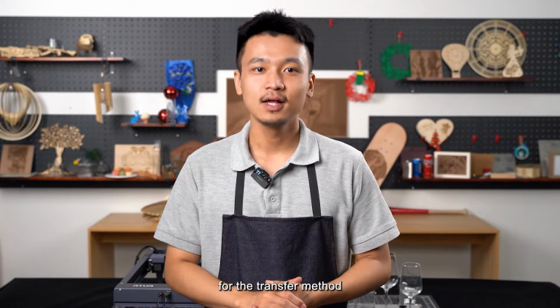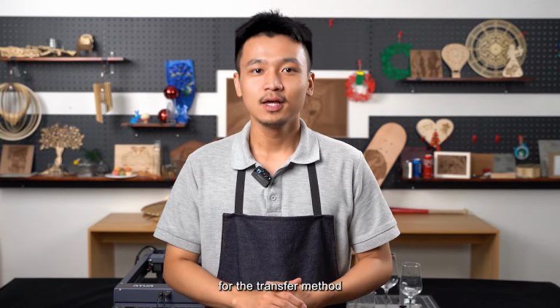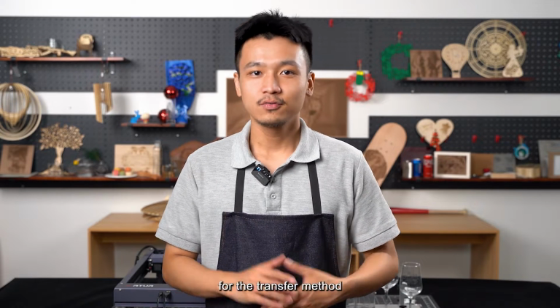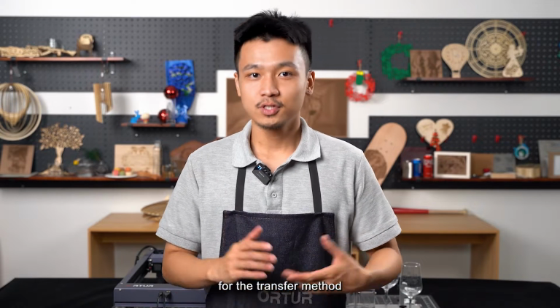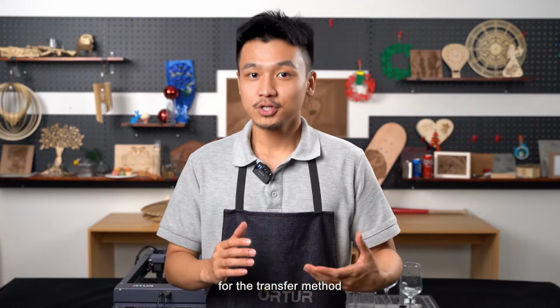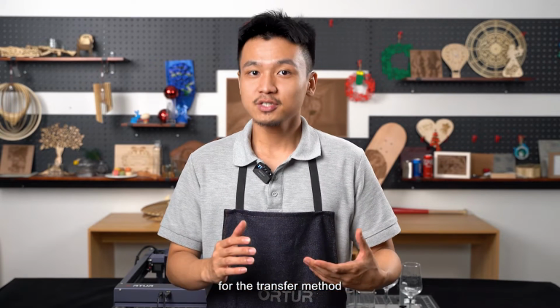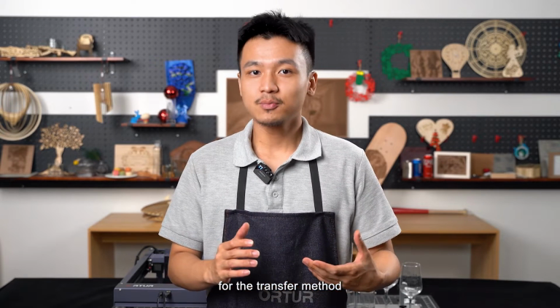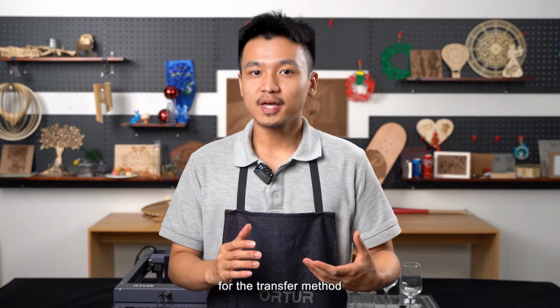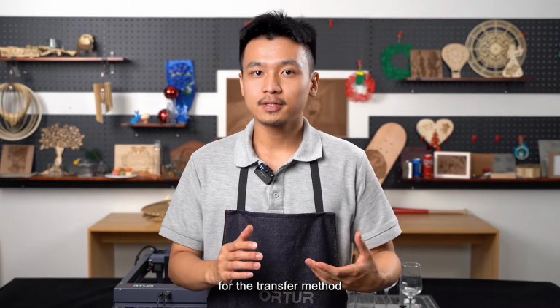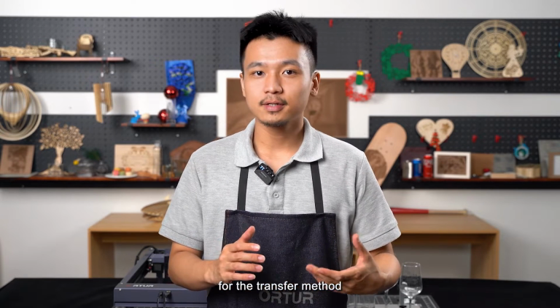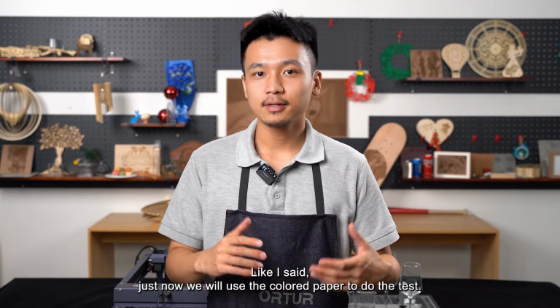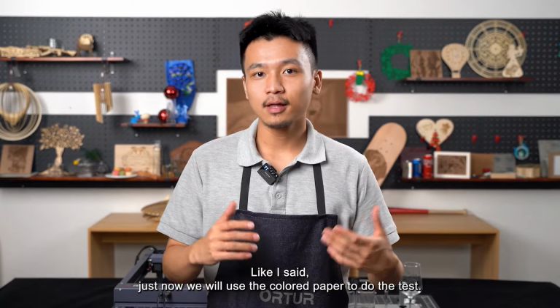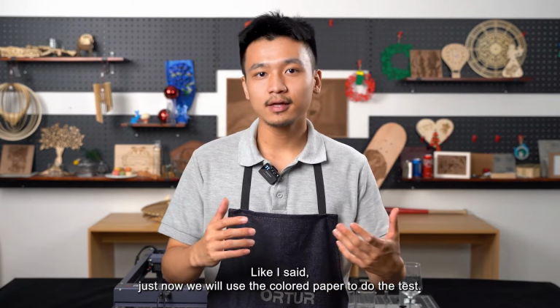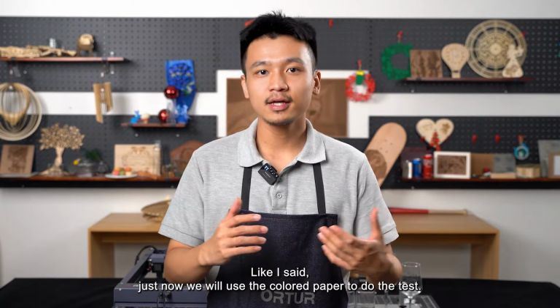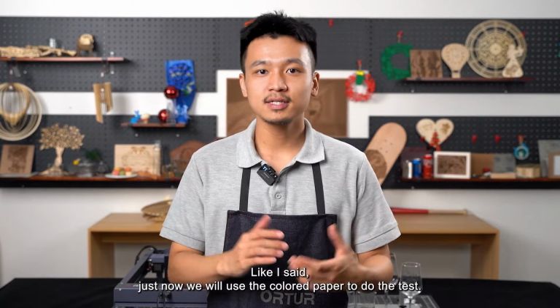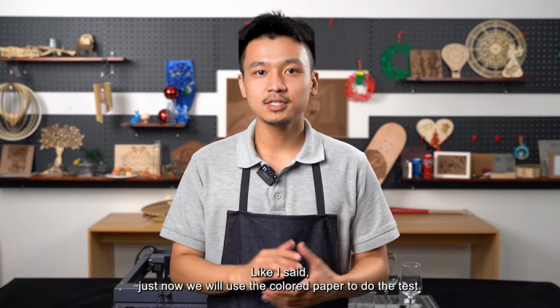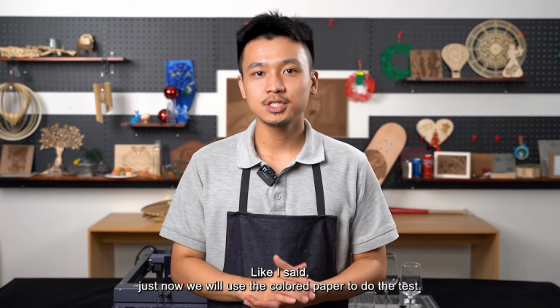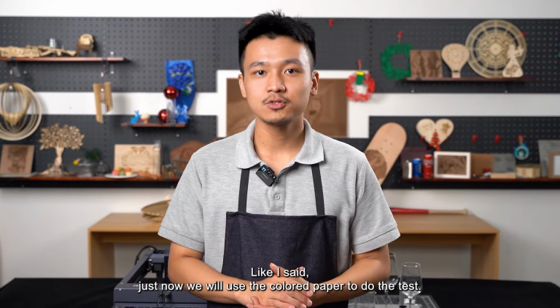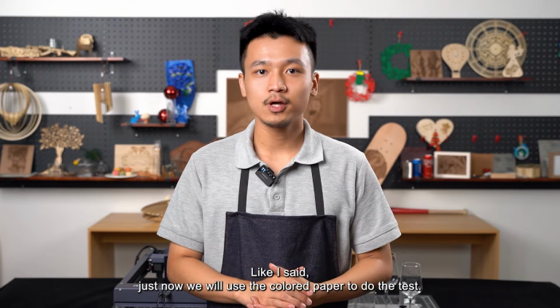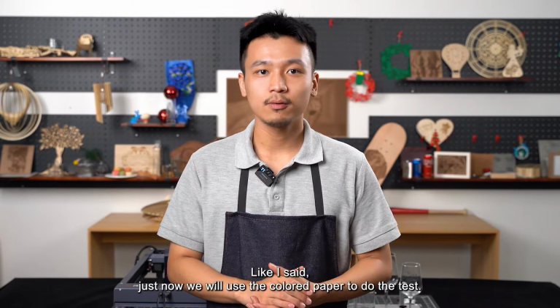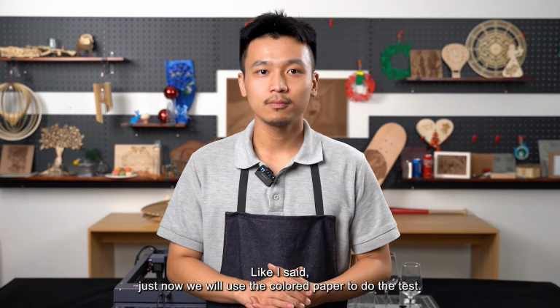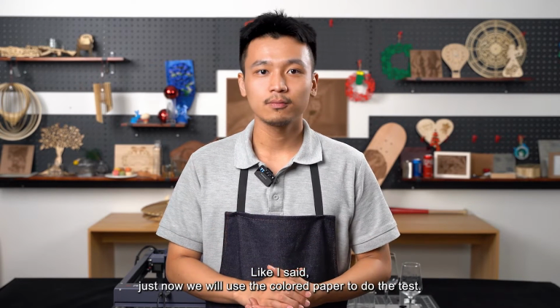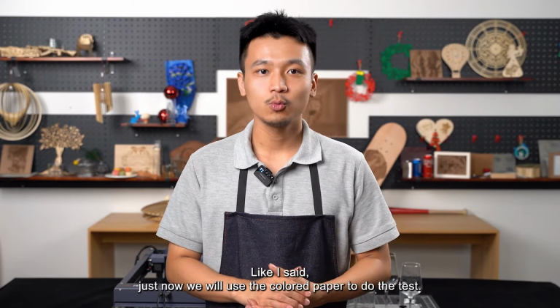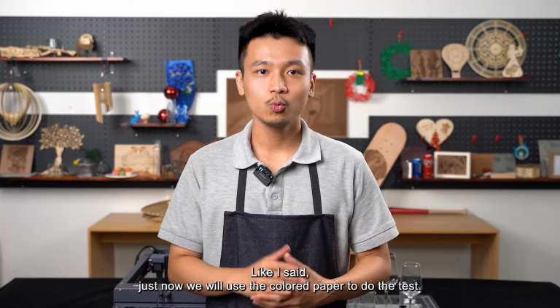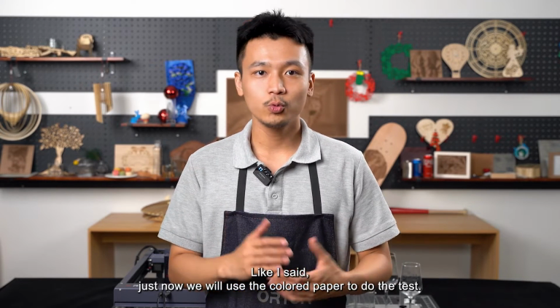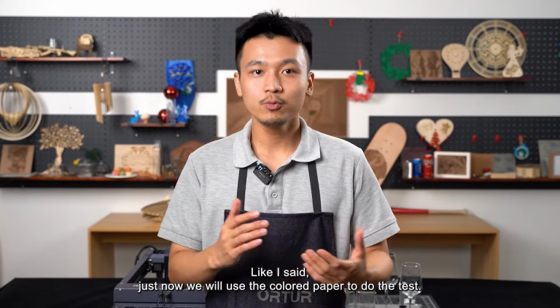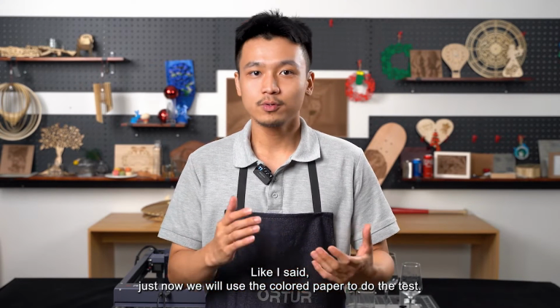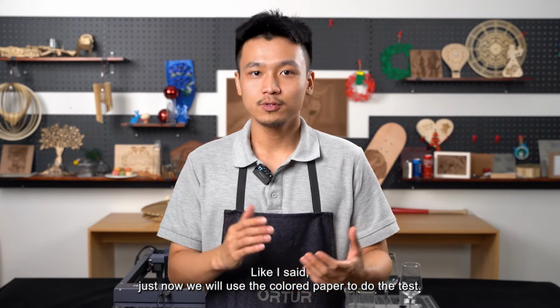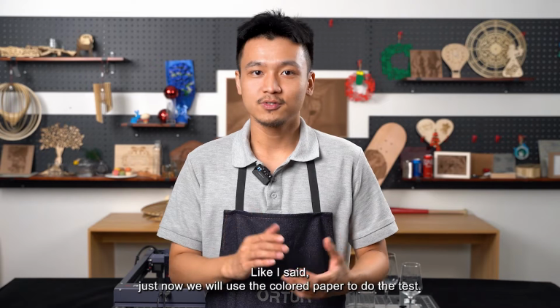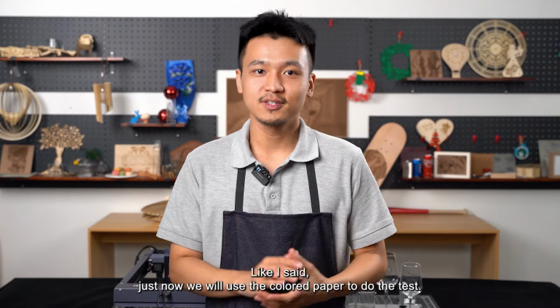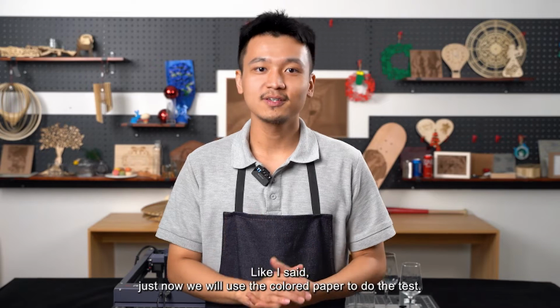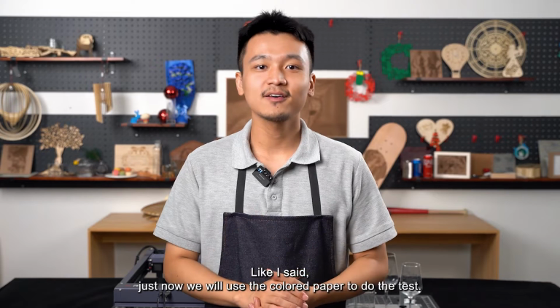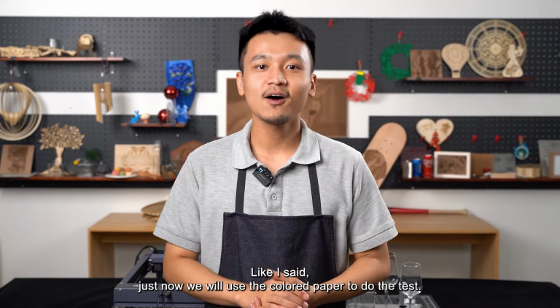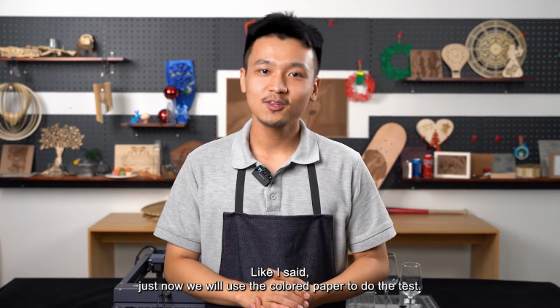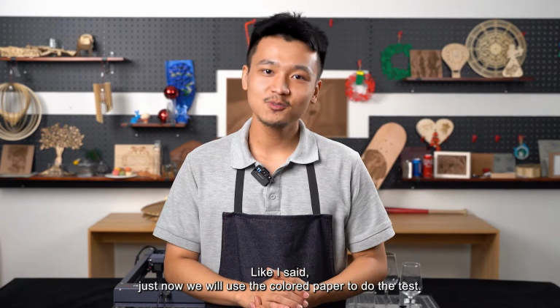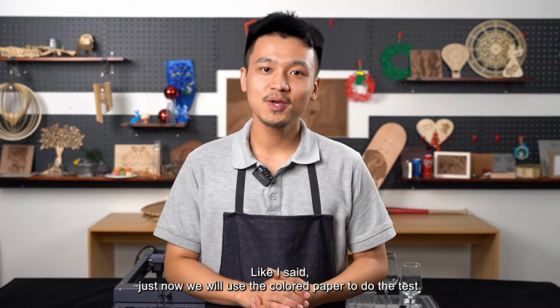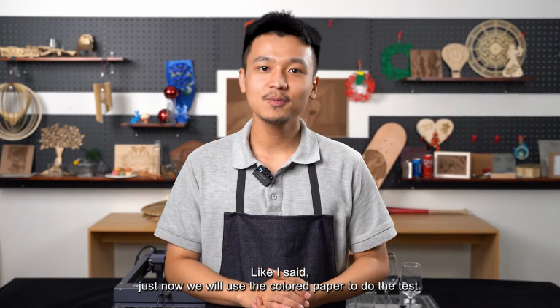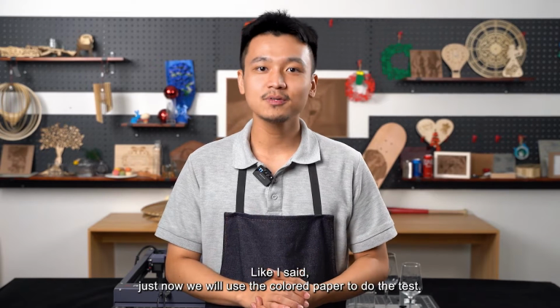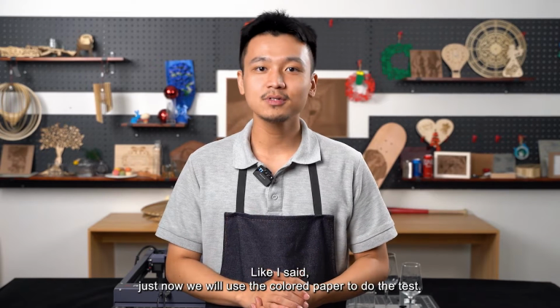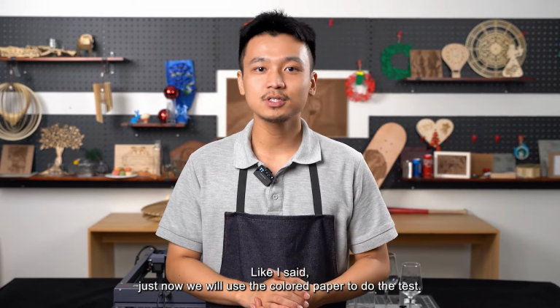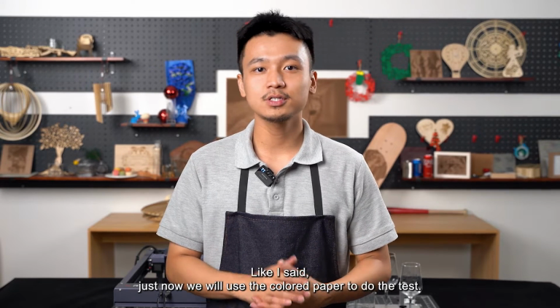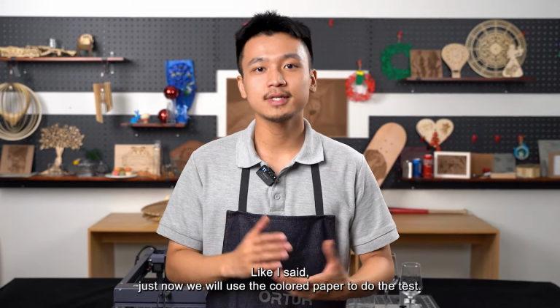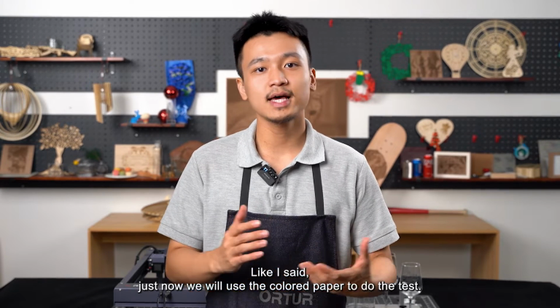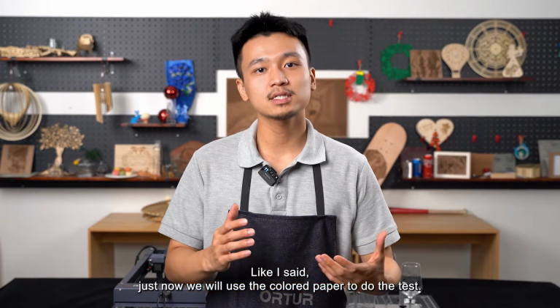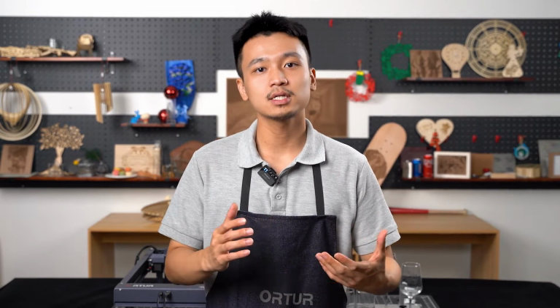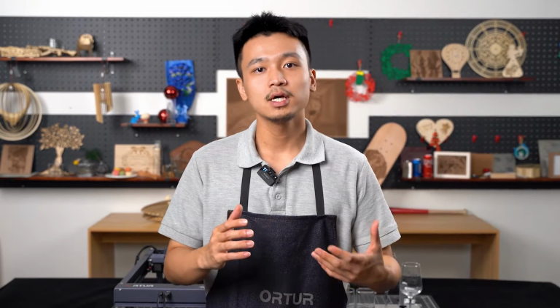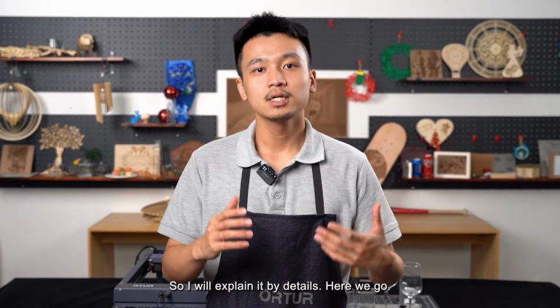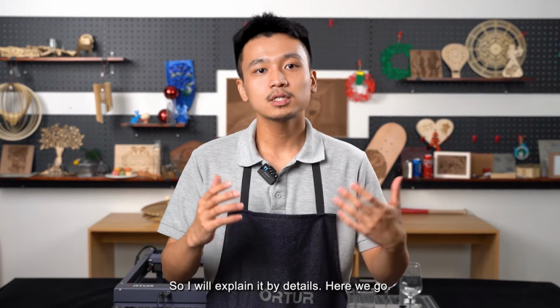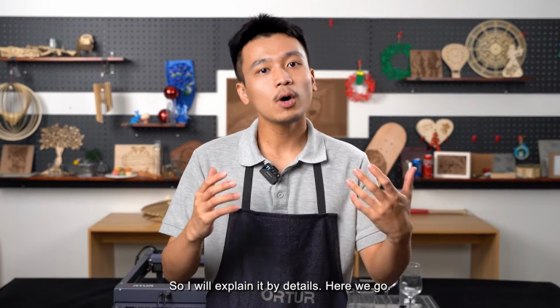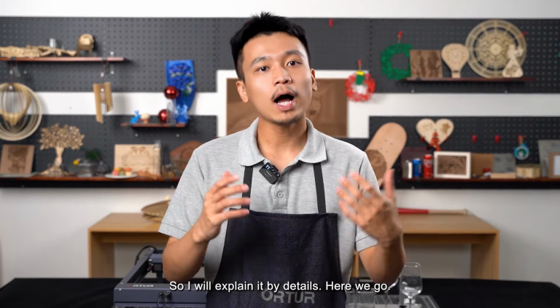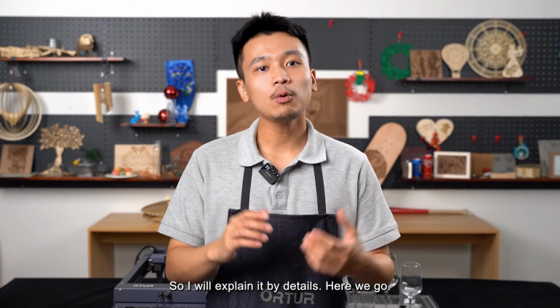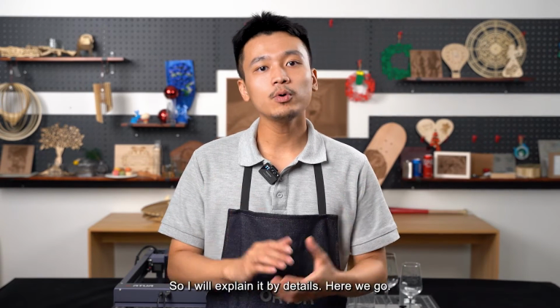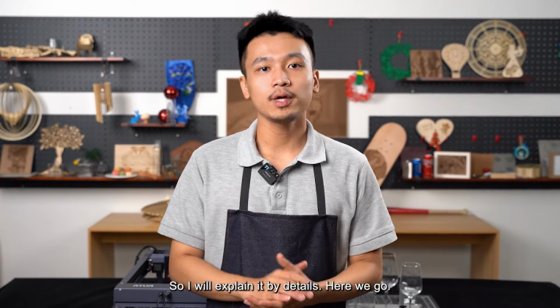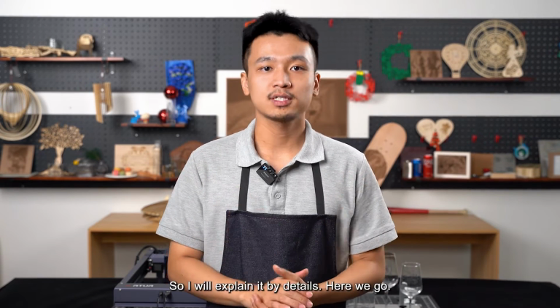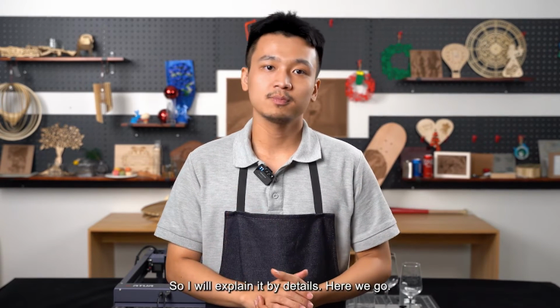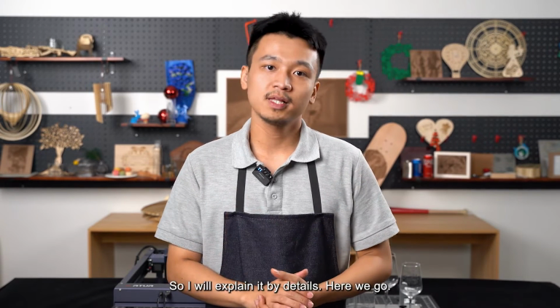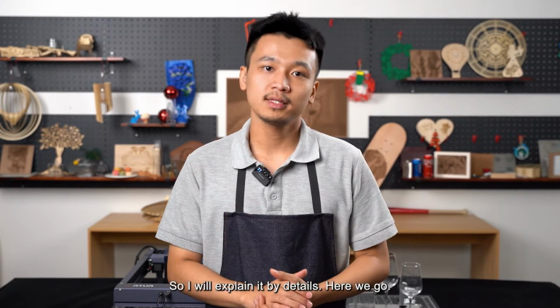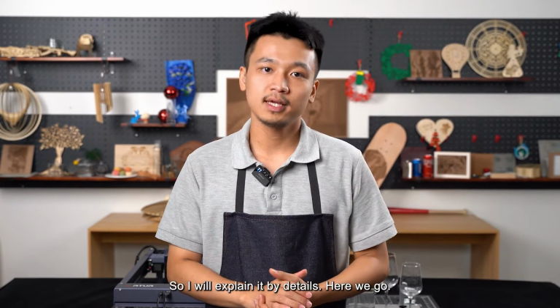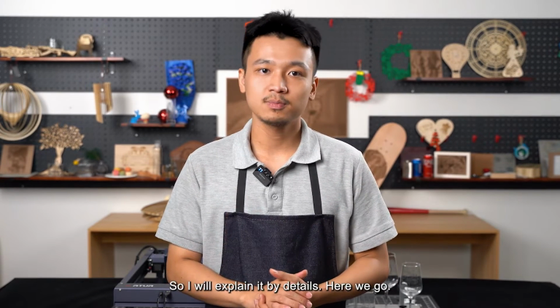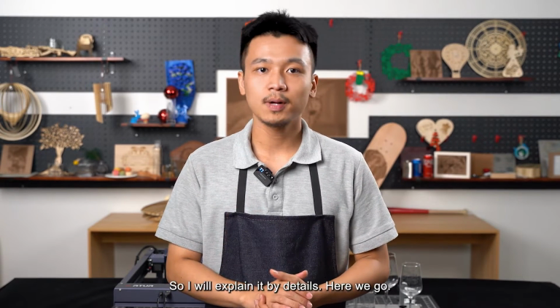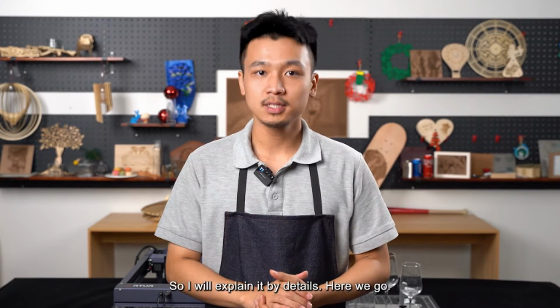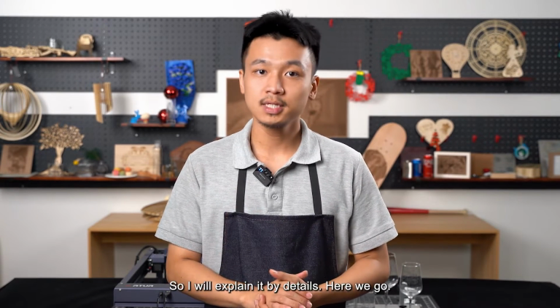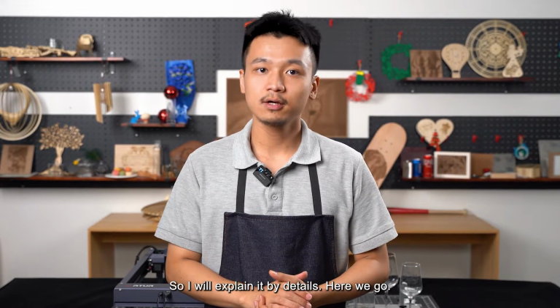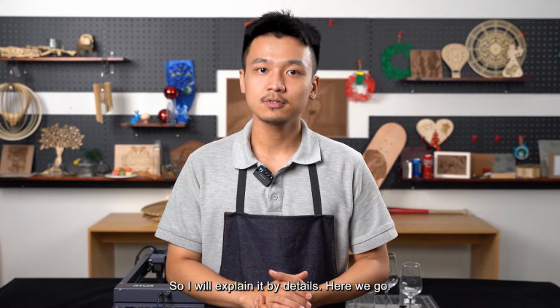For the transfer method, like I said, we will use the colored paper to do the test, and I will explain it in detail.